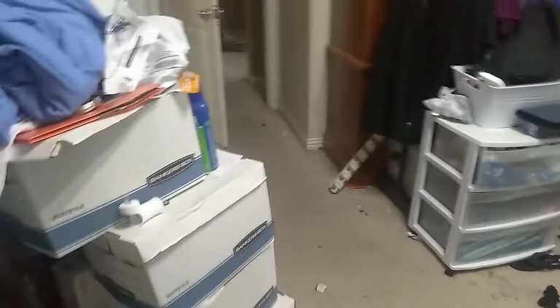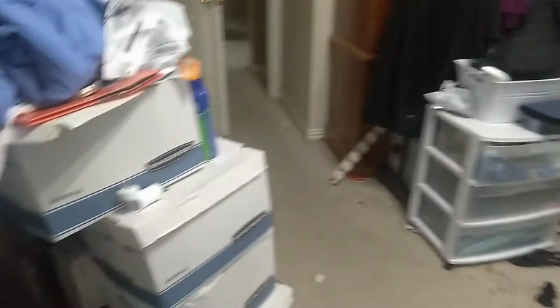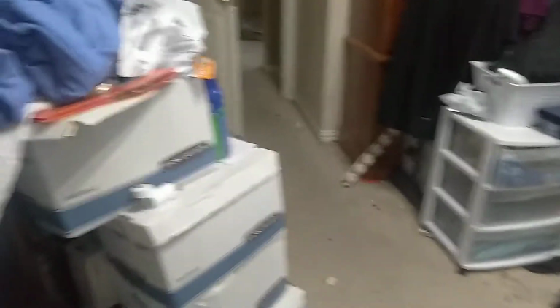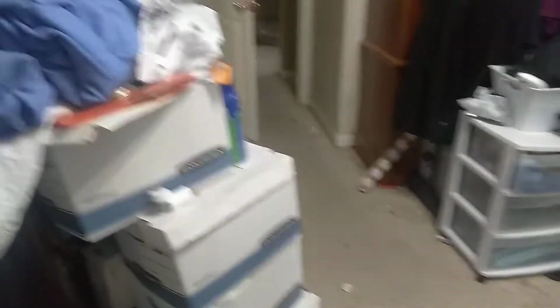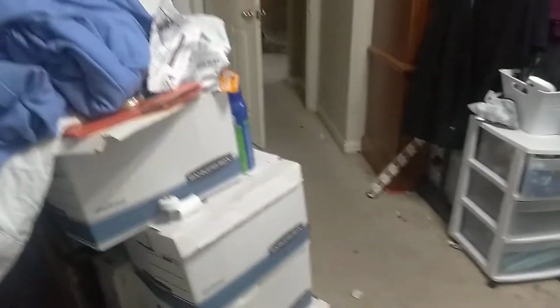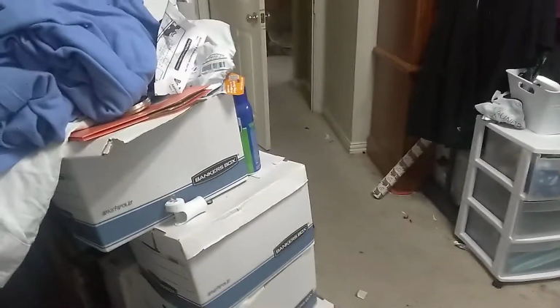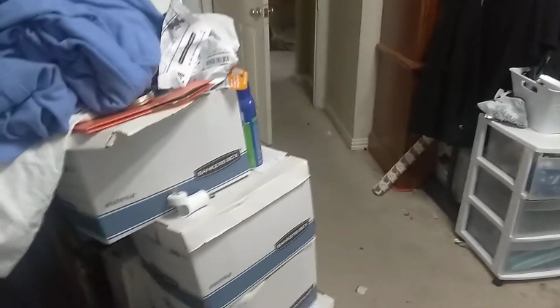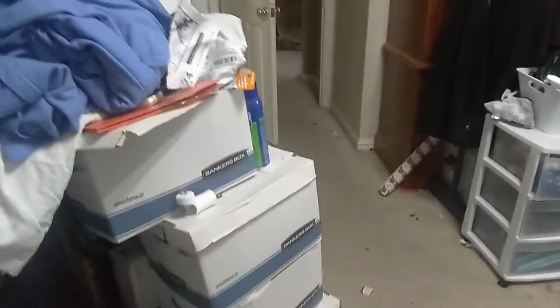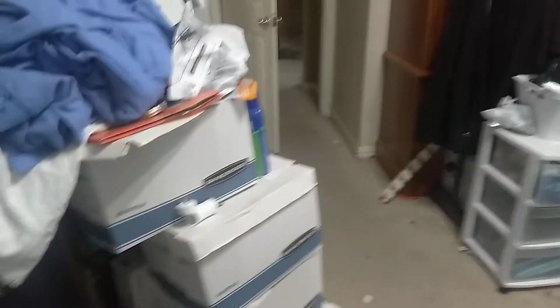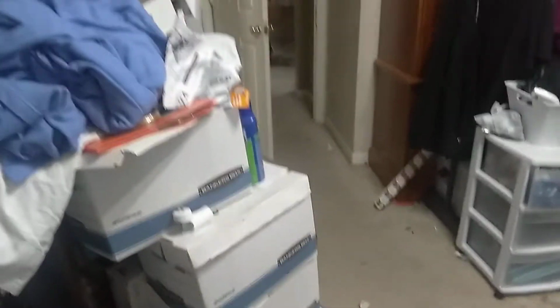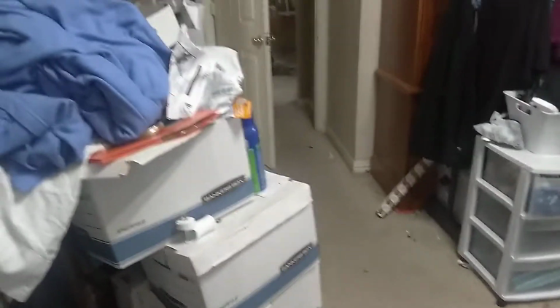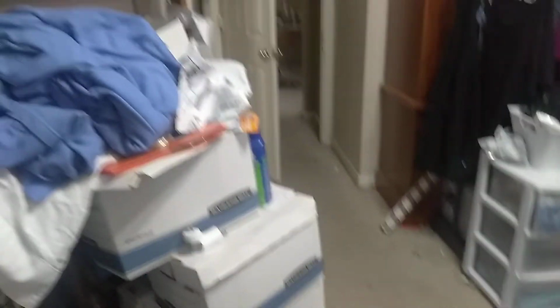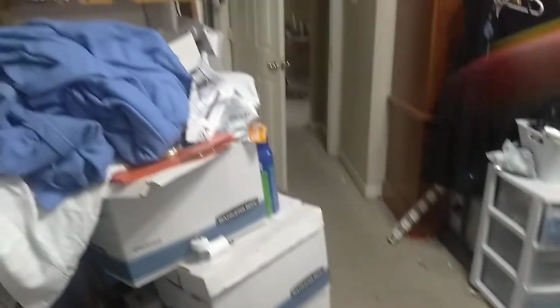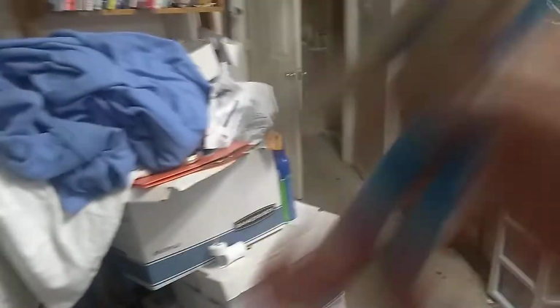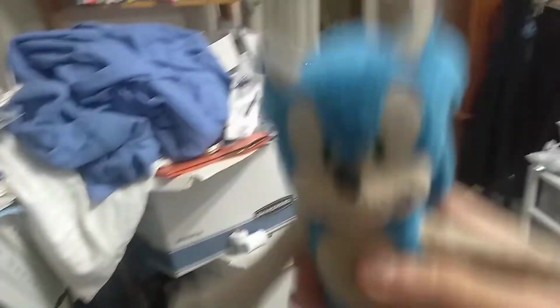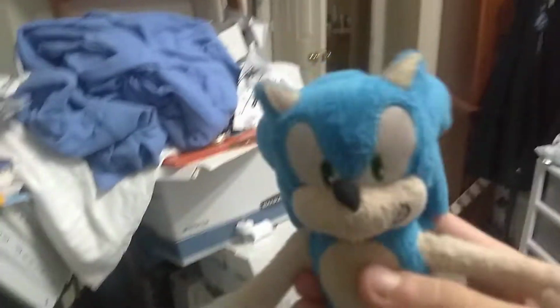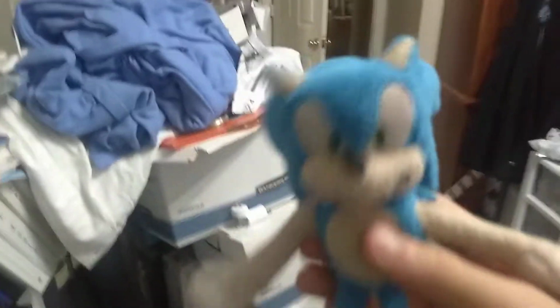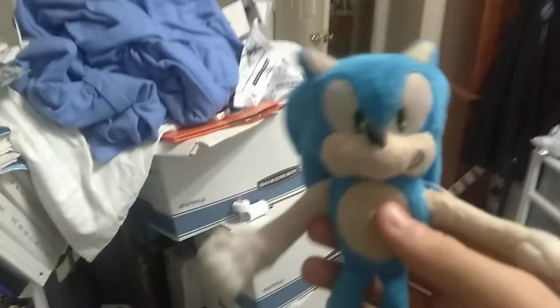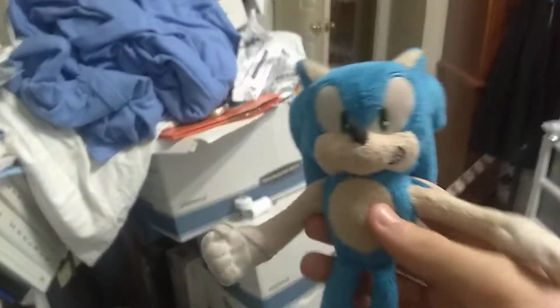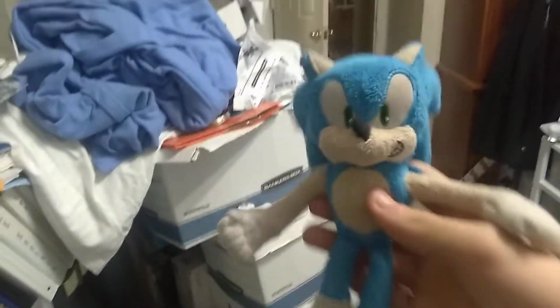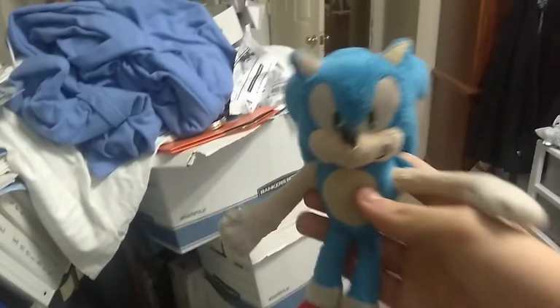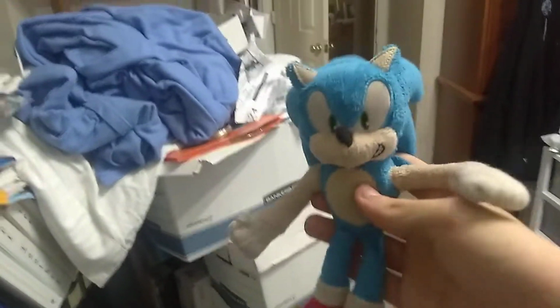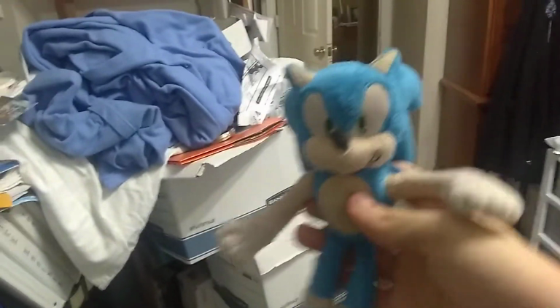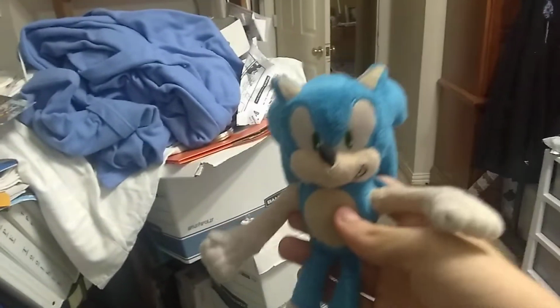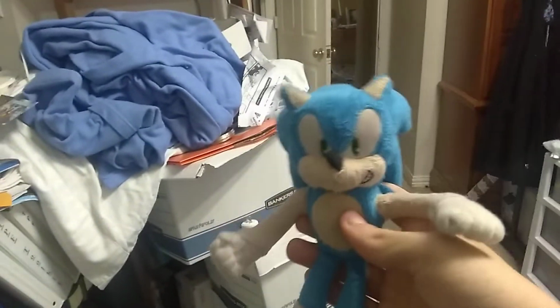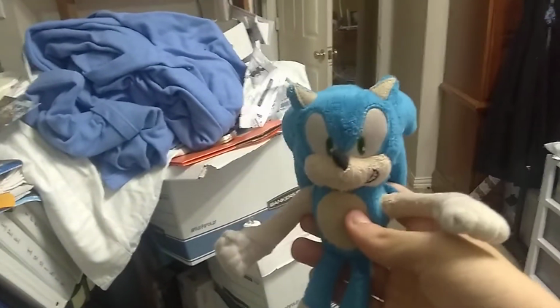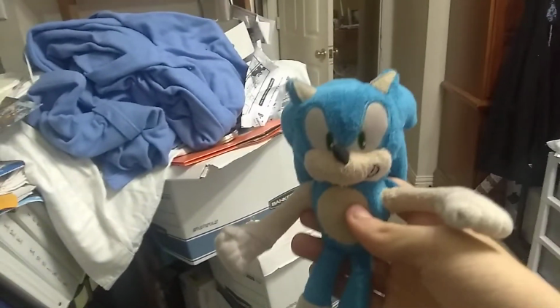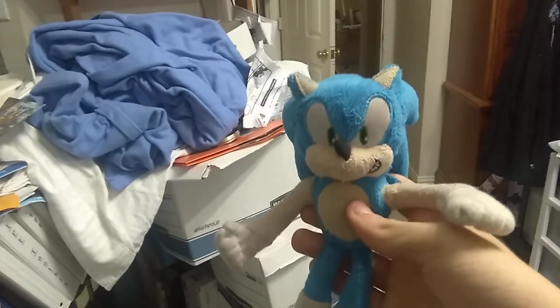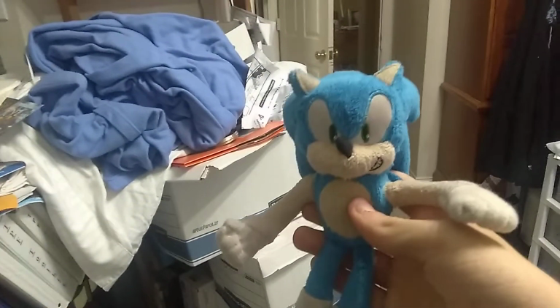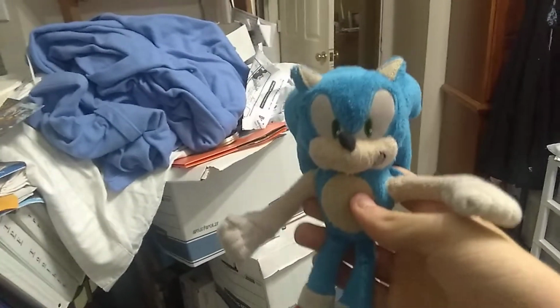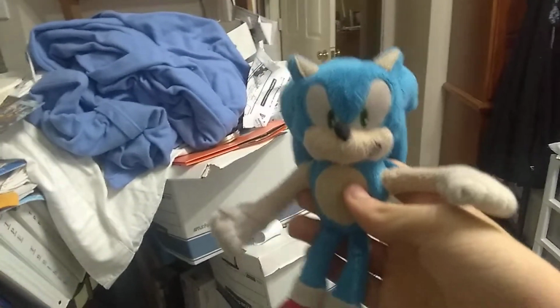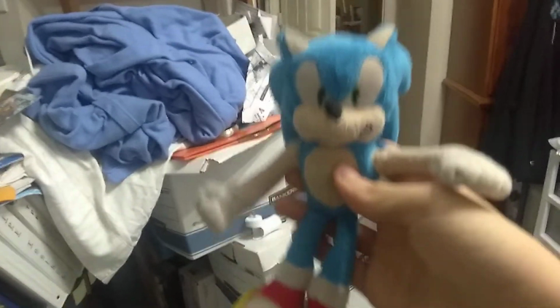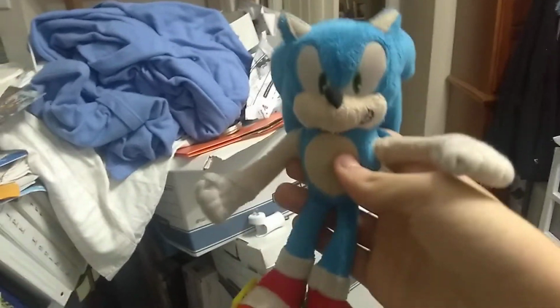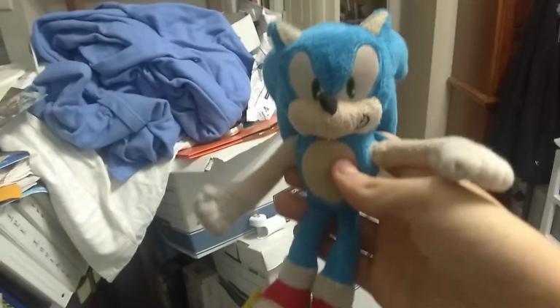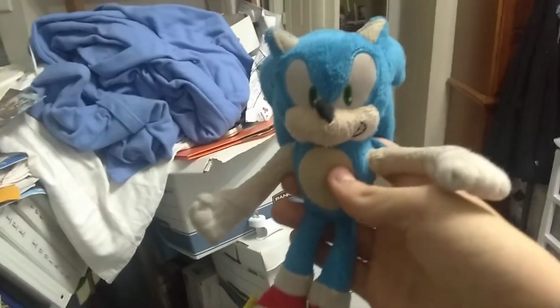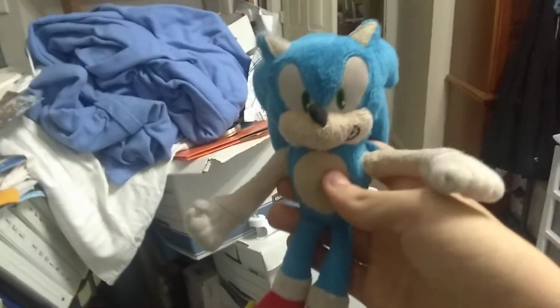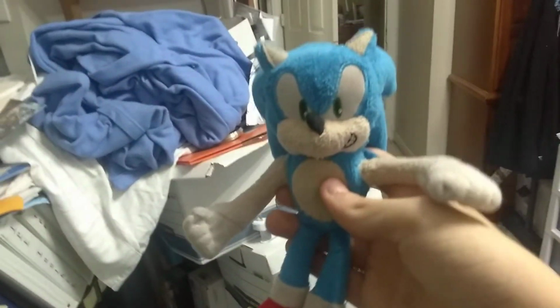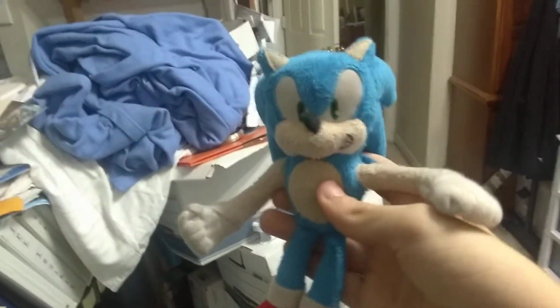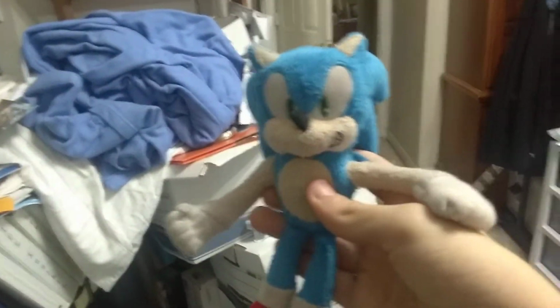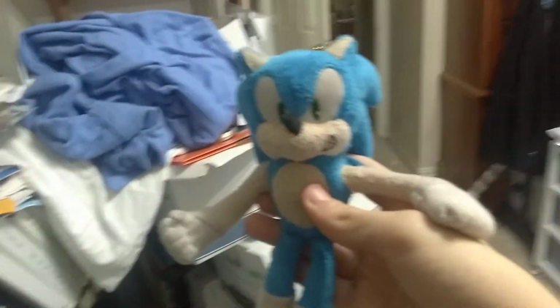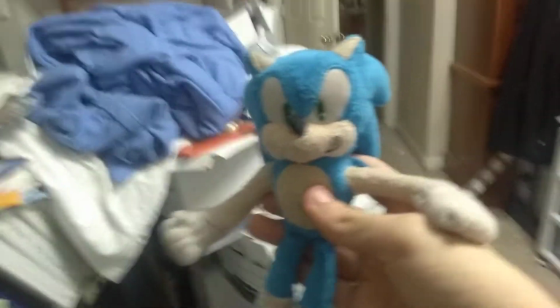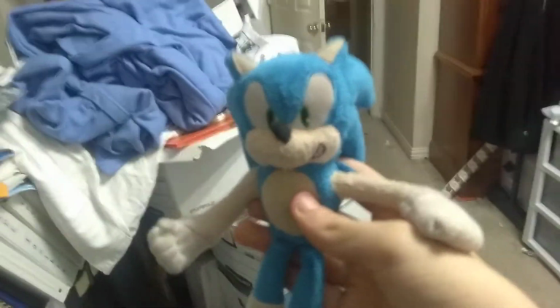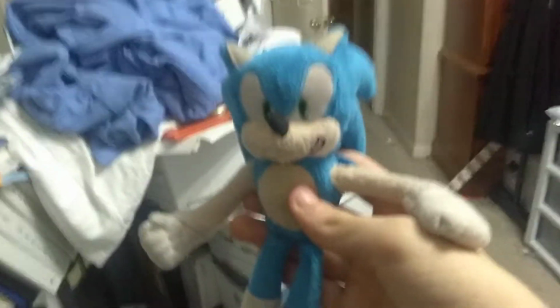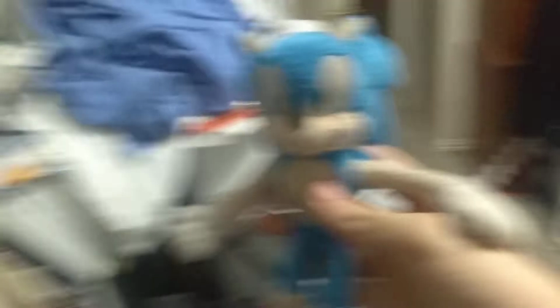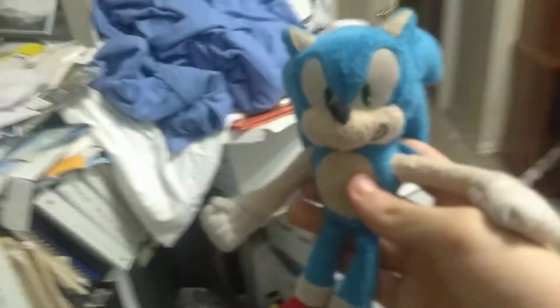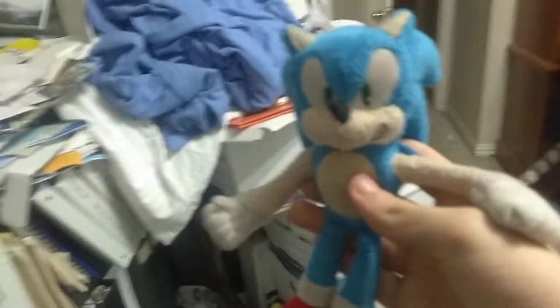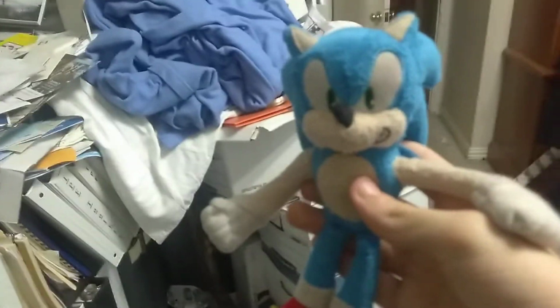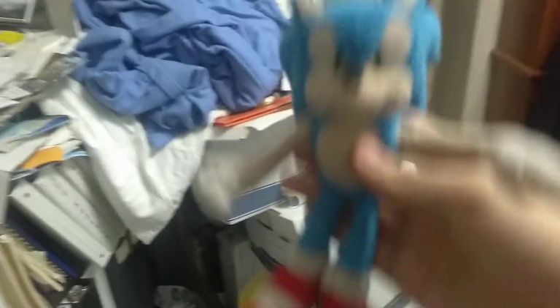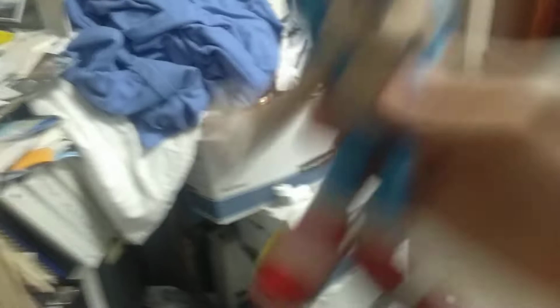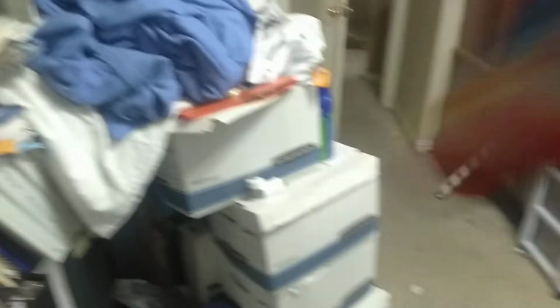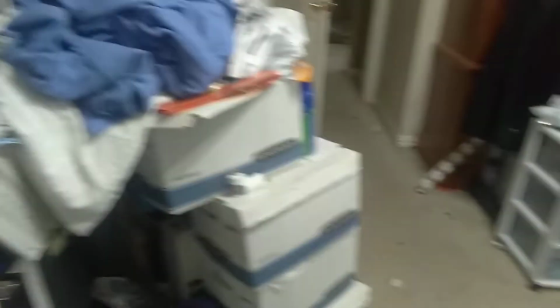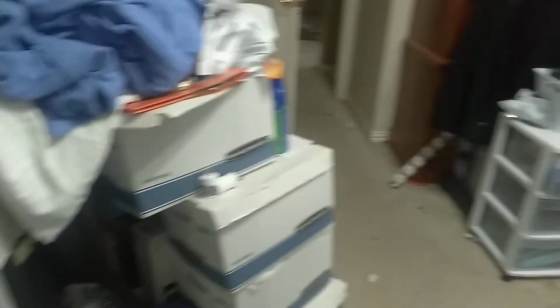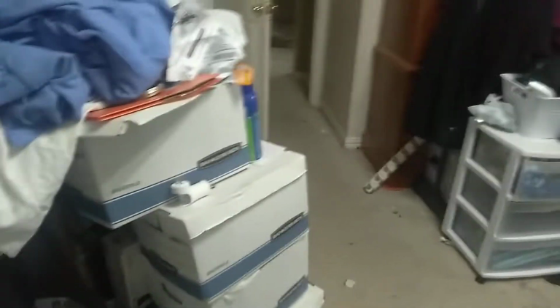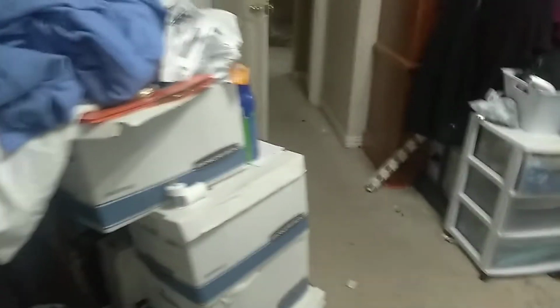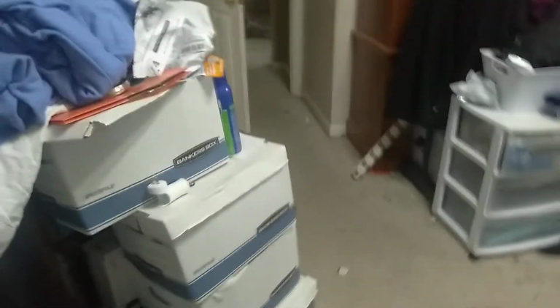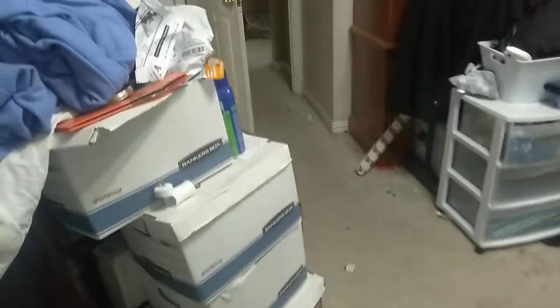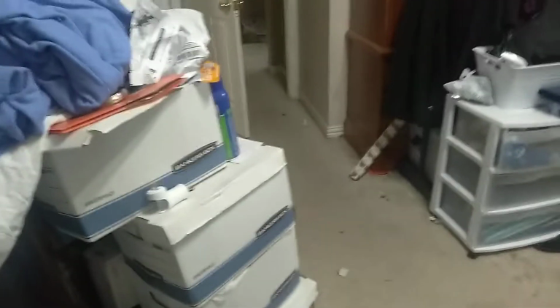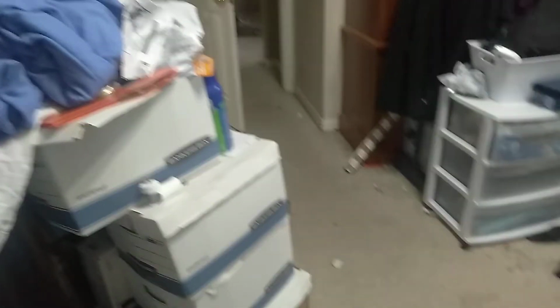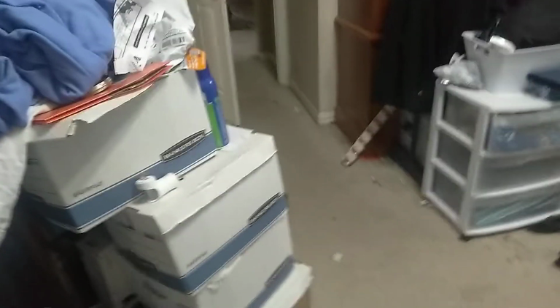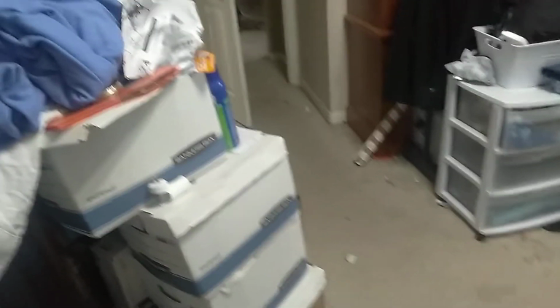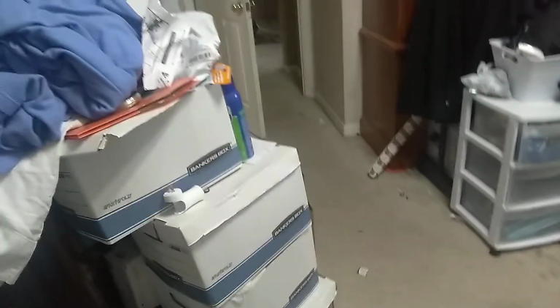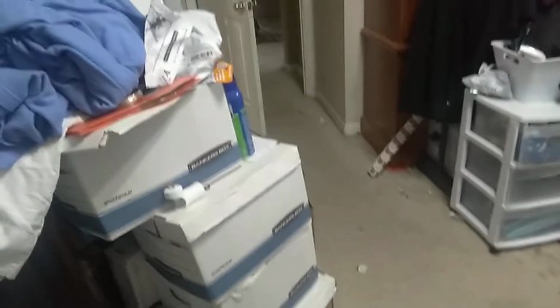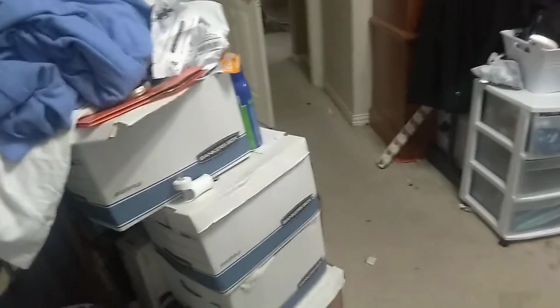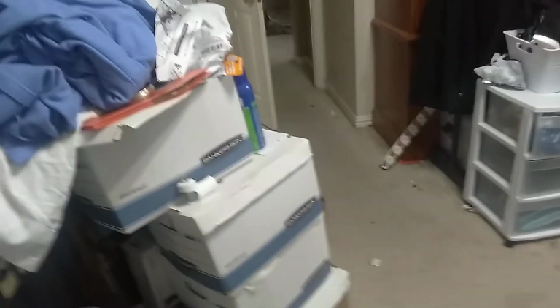So first off, we got the first edition JazzWares modern Sonic plush. Next up,